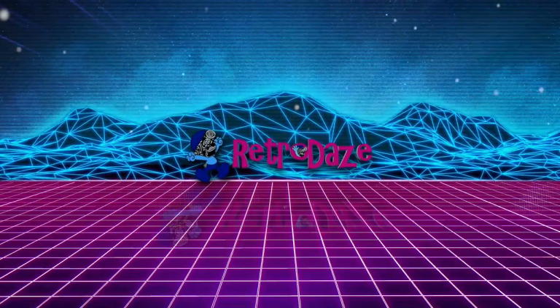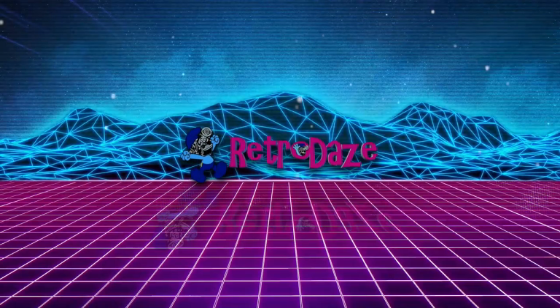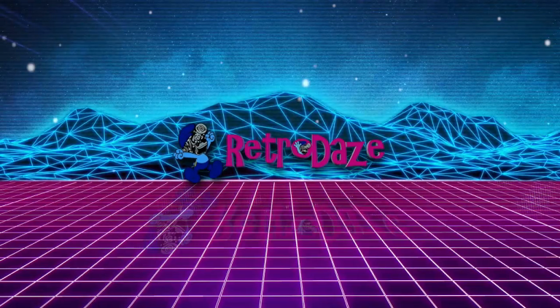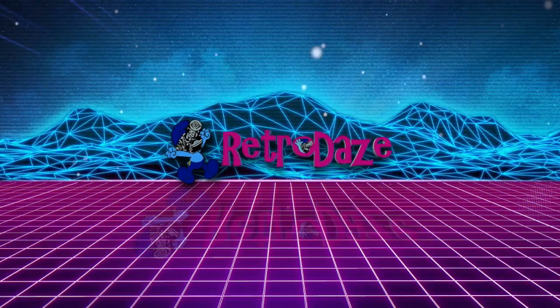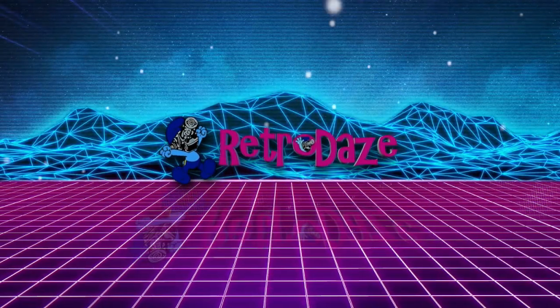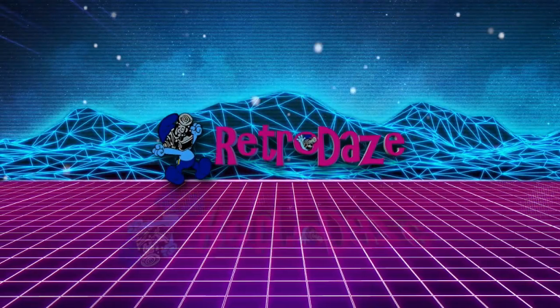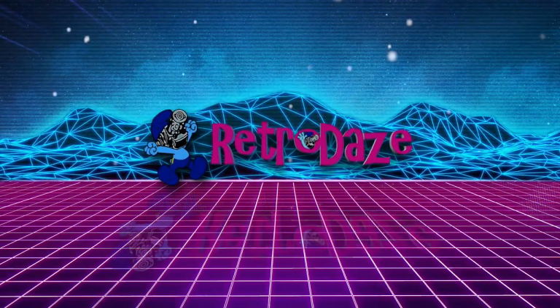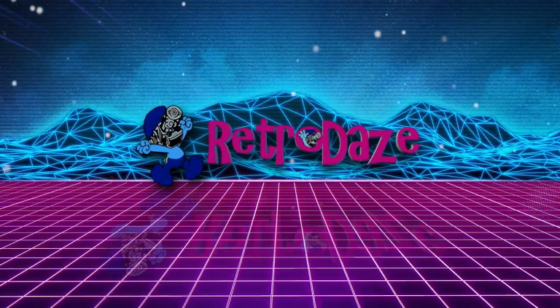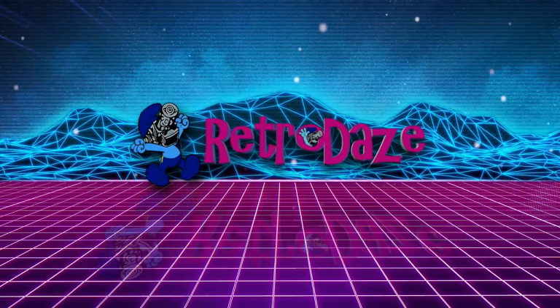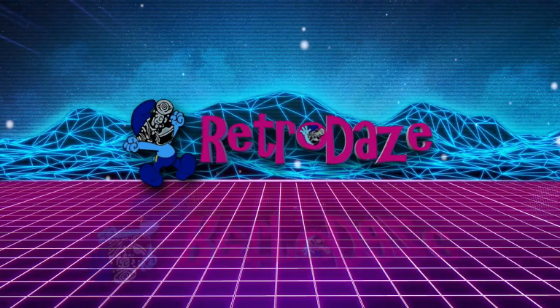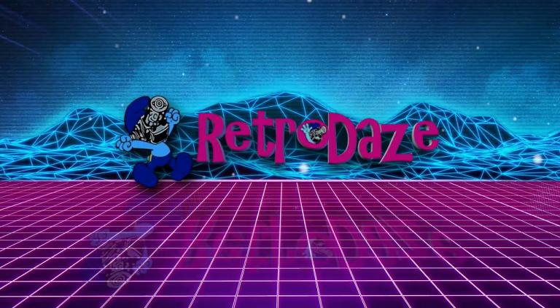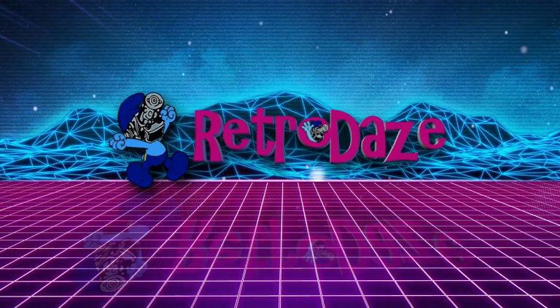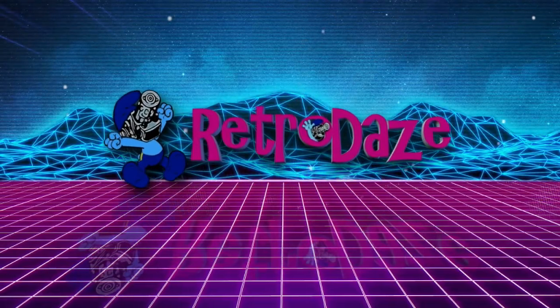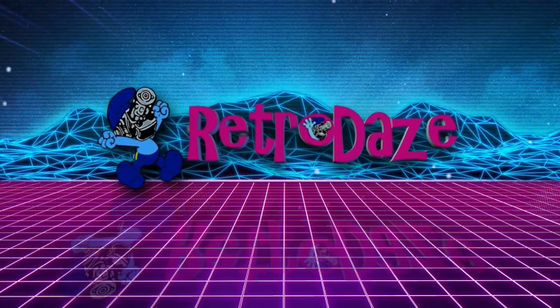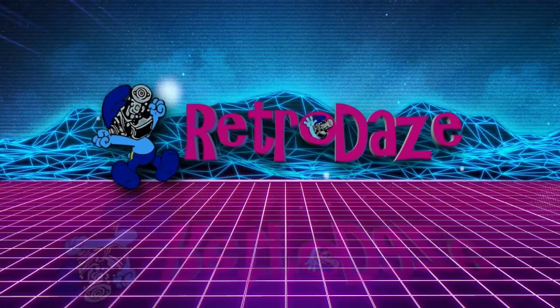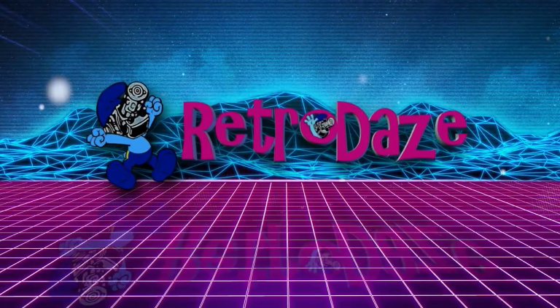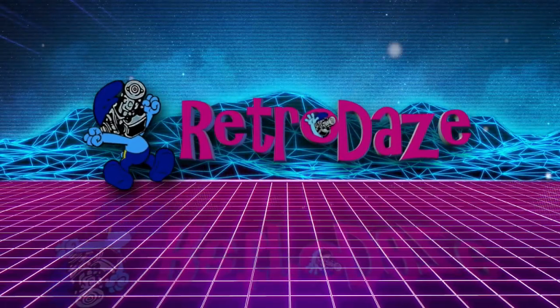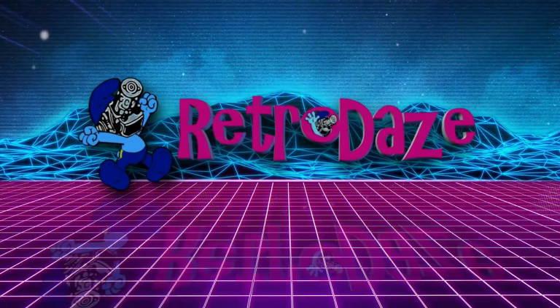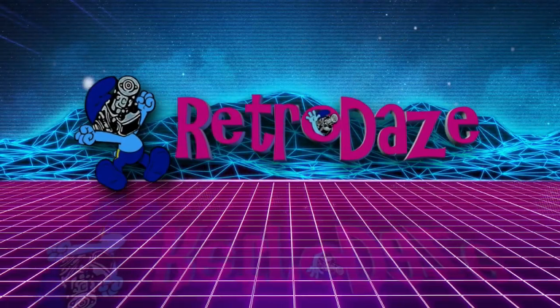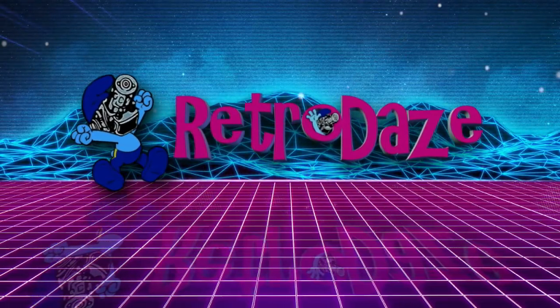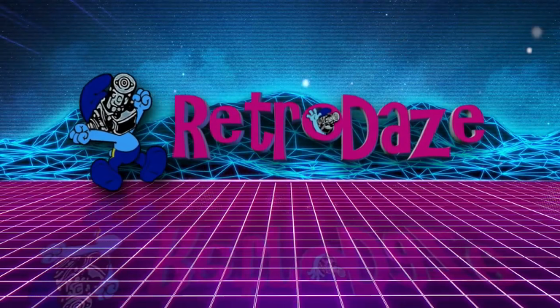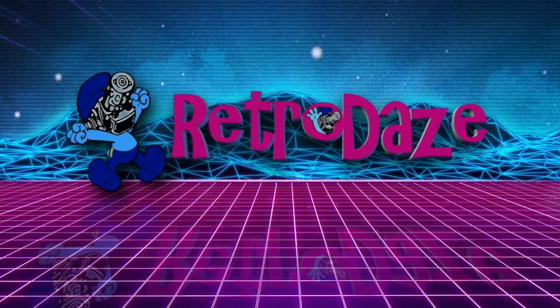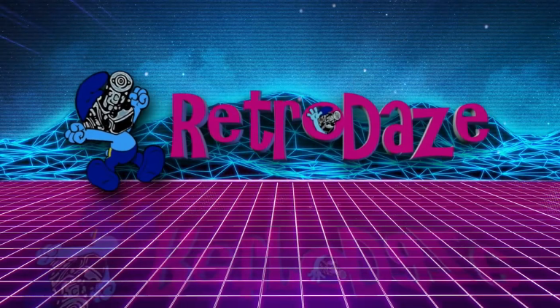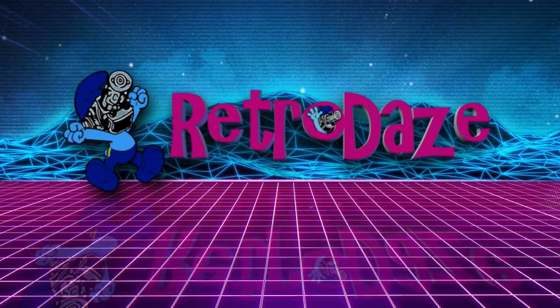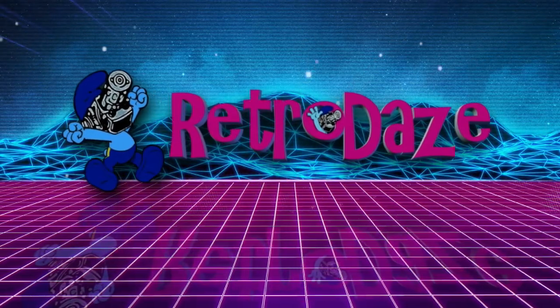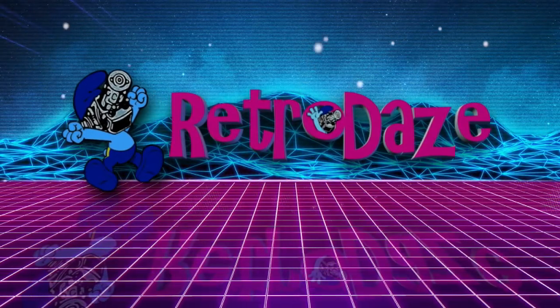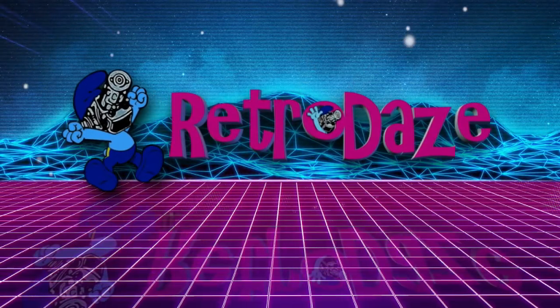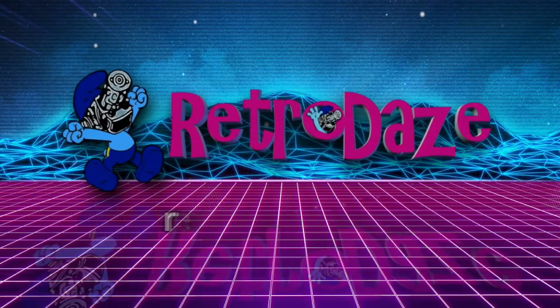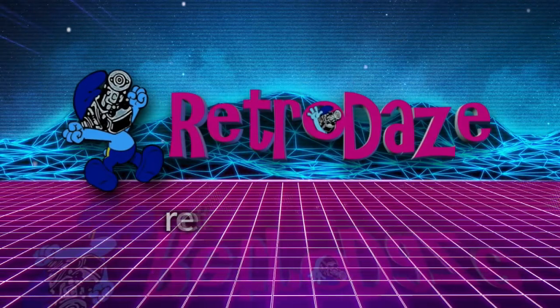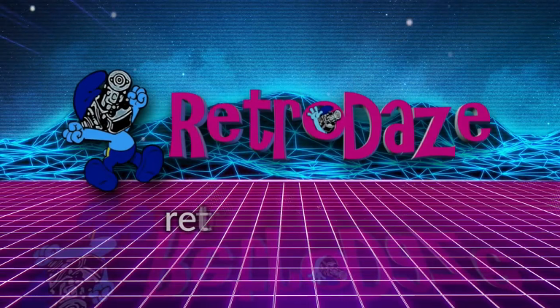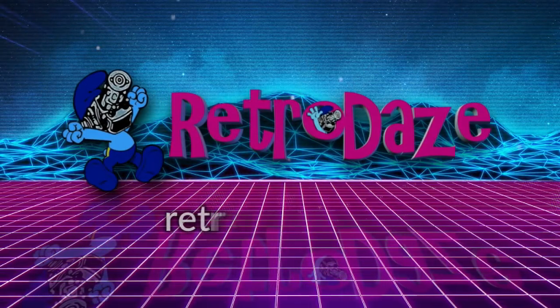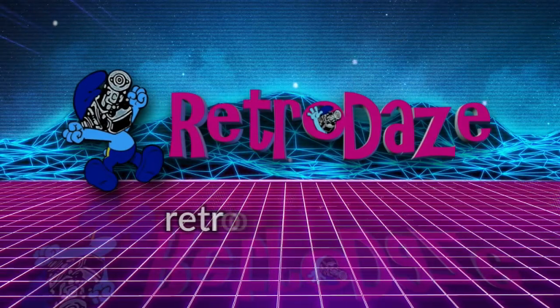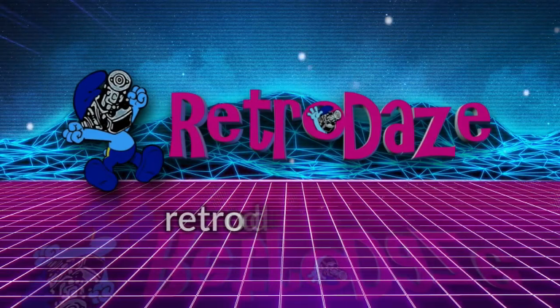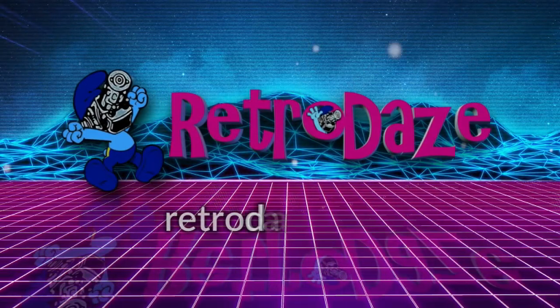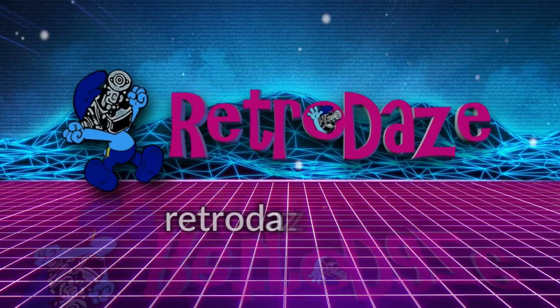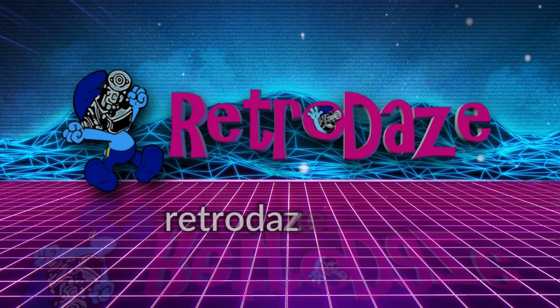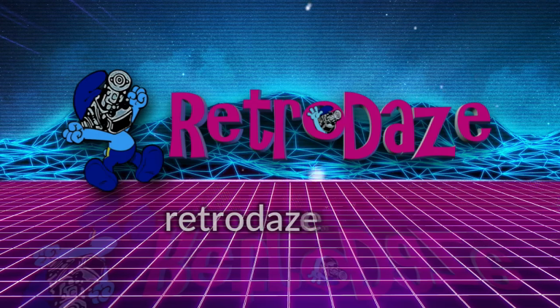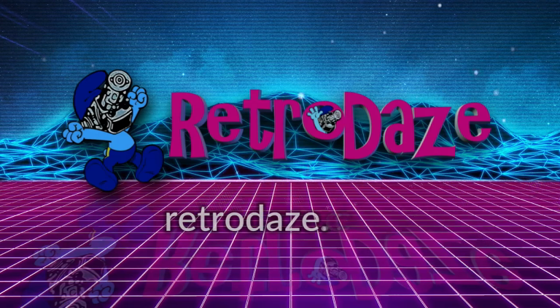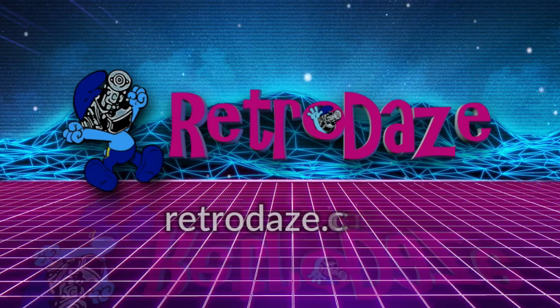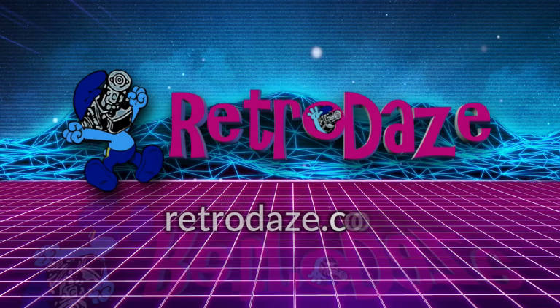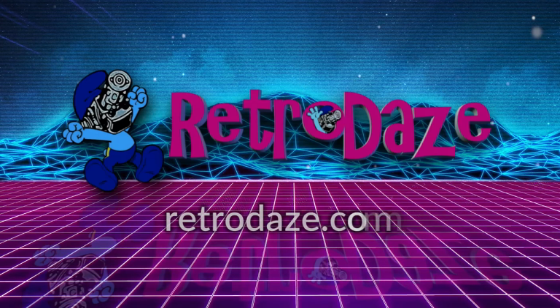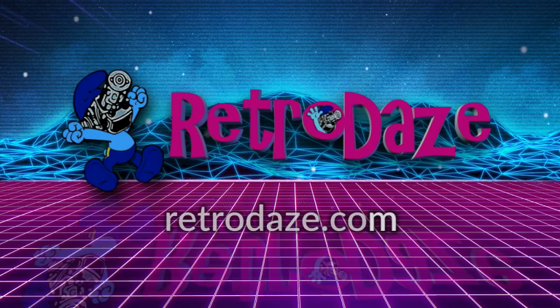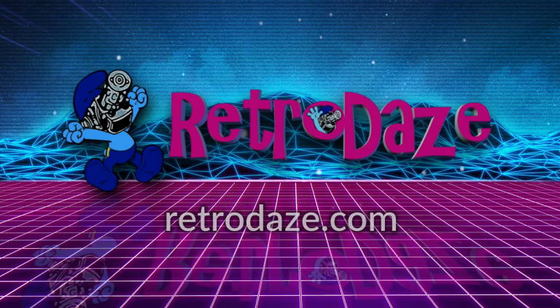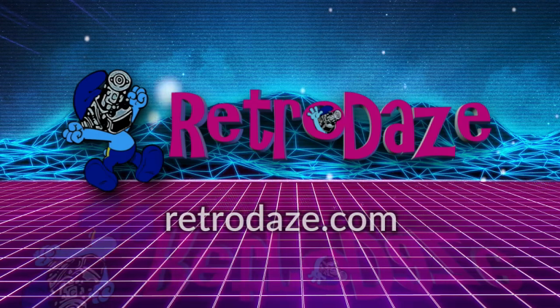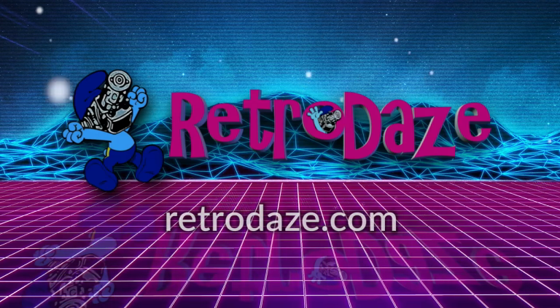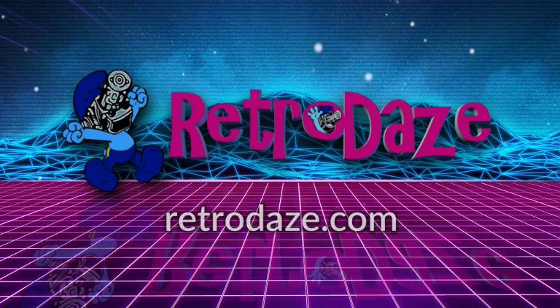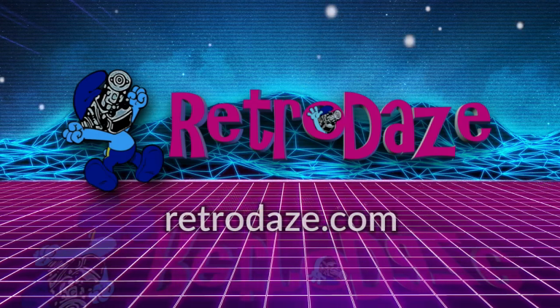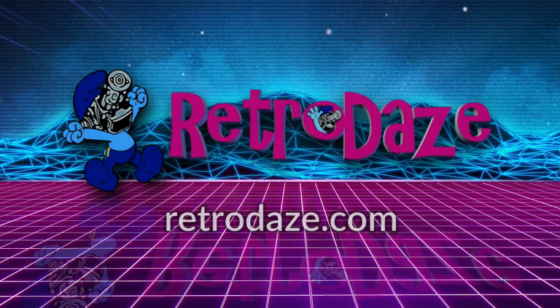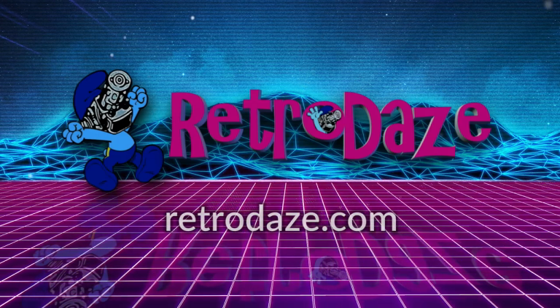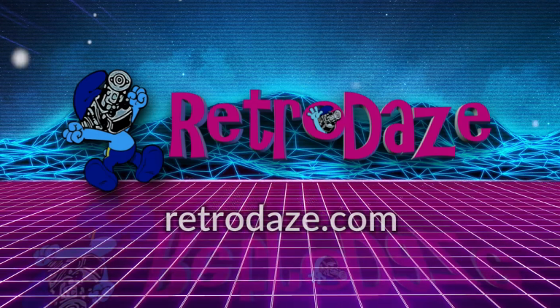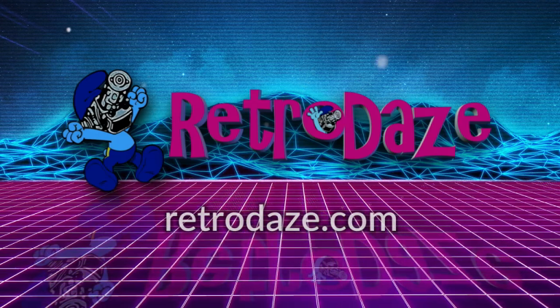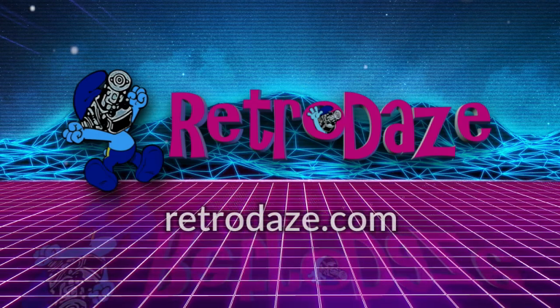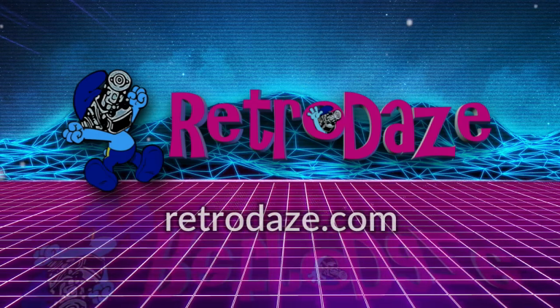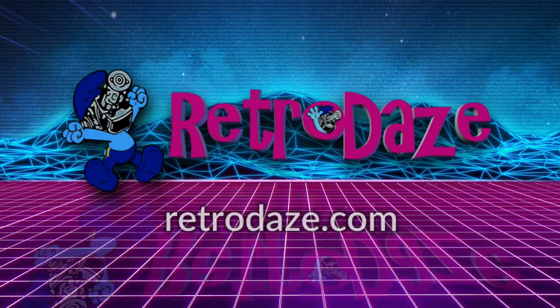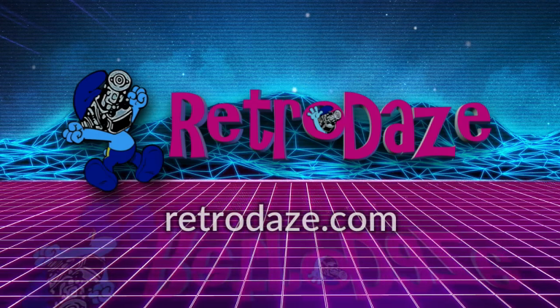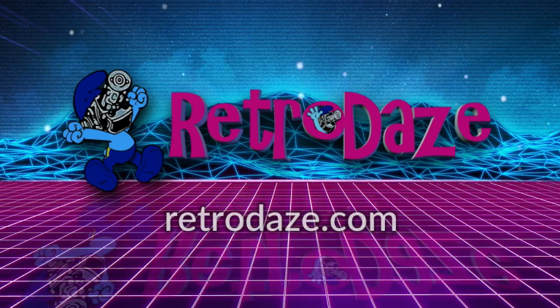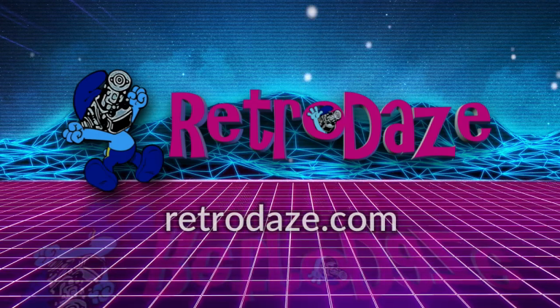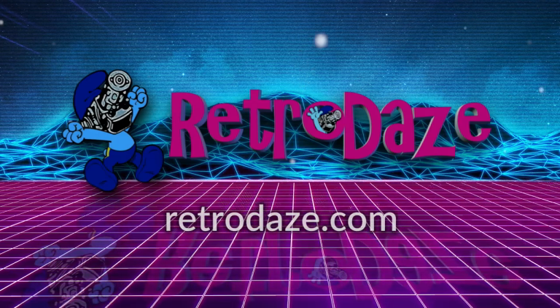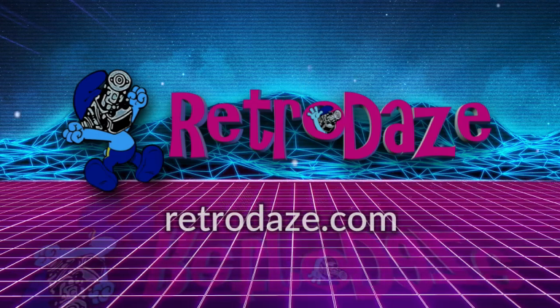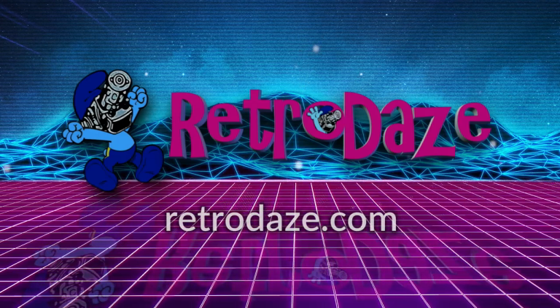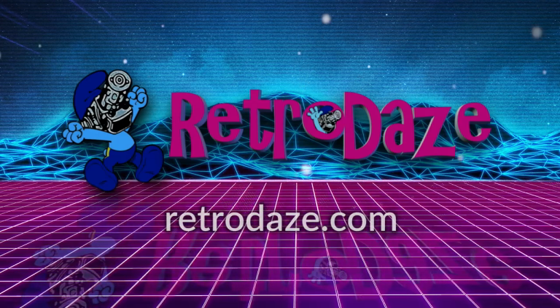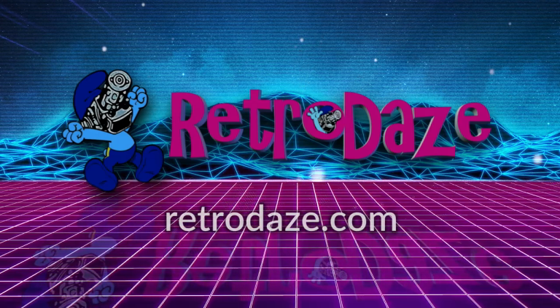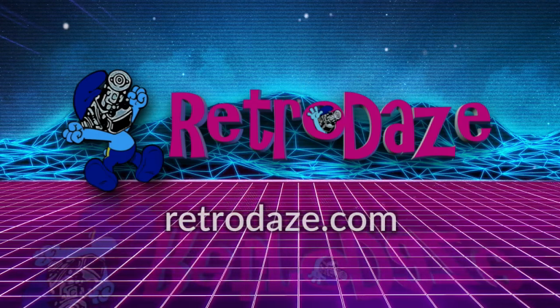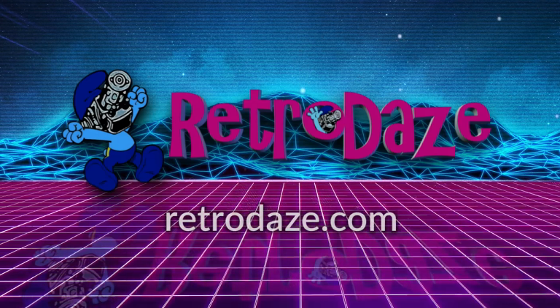This video is supported in part by Retro Days, a place for nostalgia nerds to gather, share memories, chat, and engage. Go to retrodays.com or check their YouTube channel linked below.